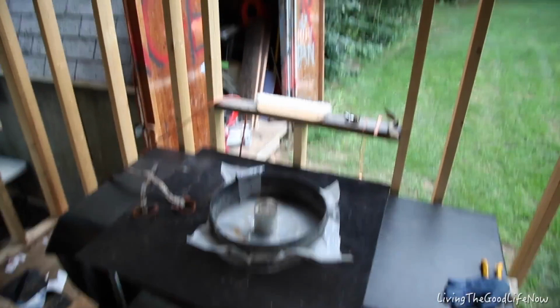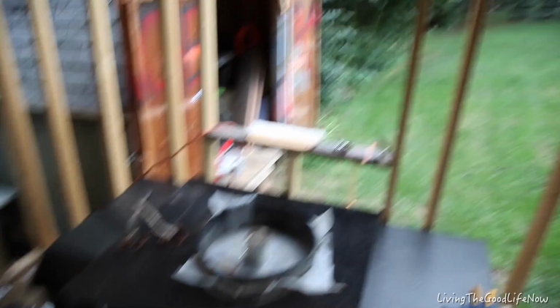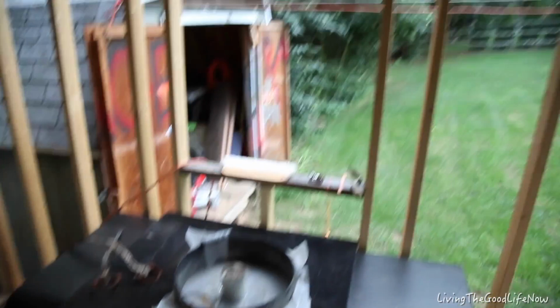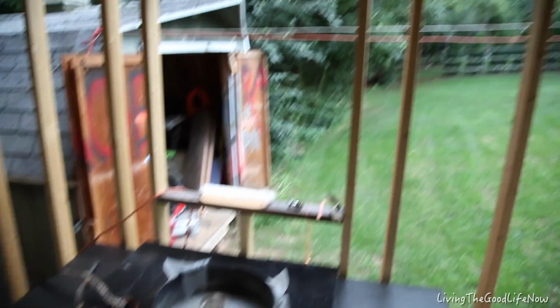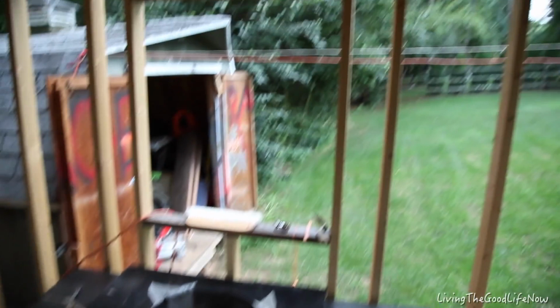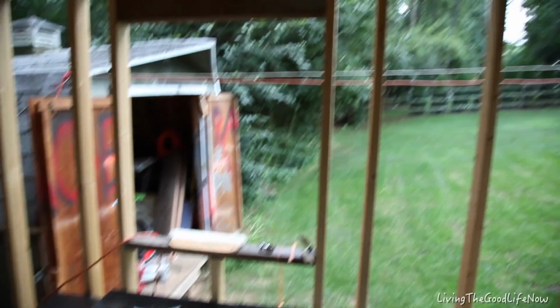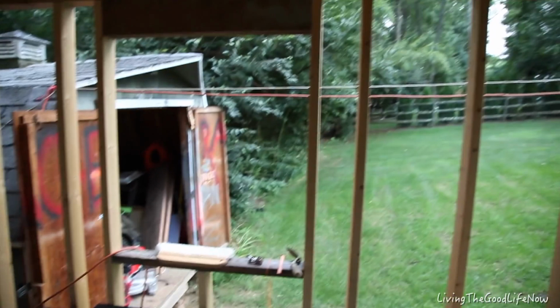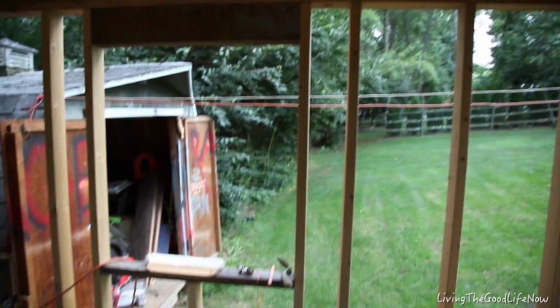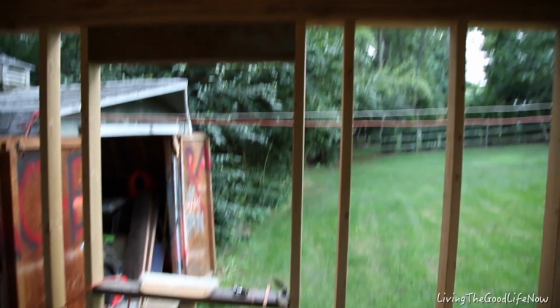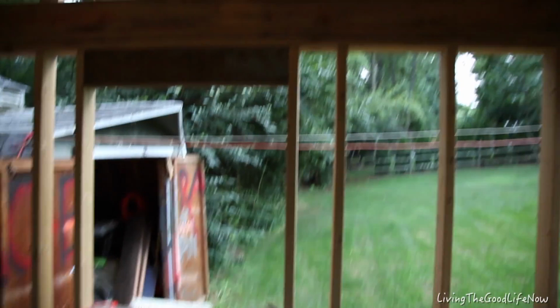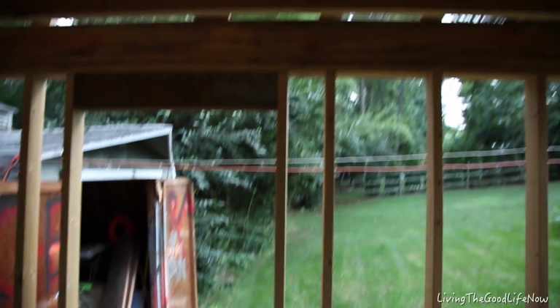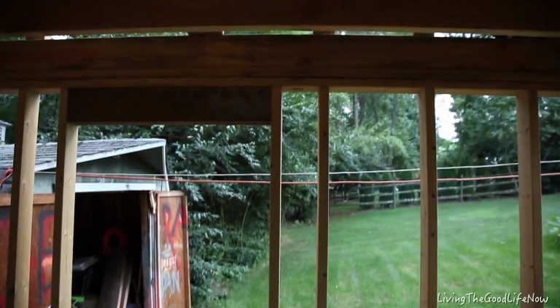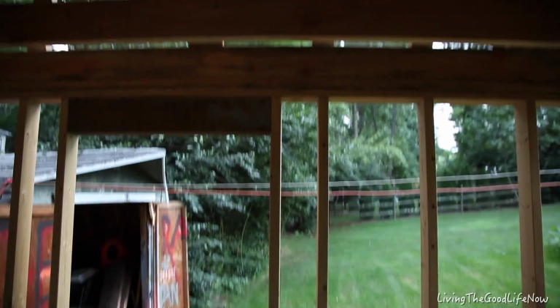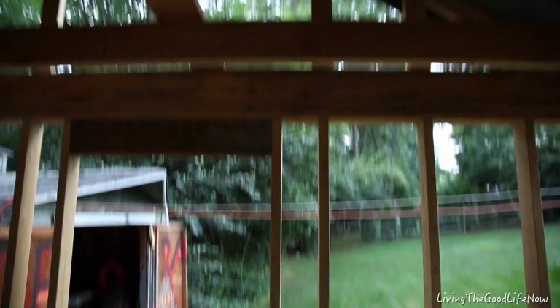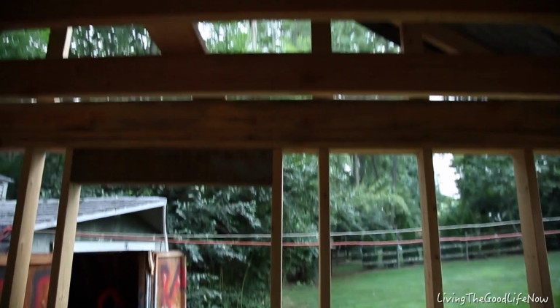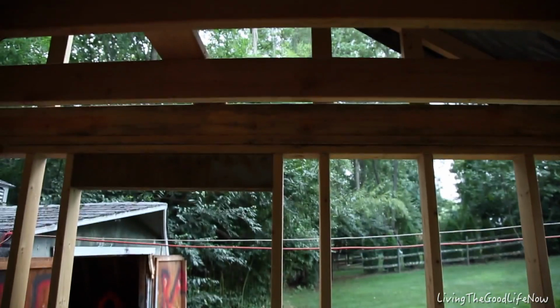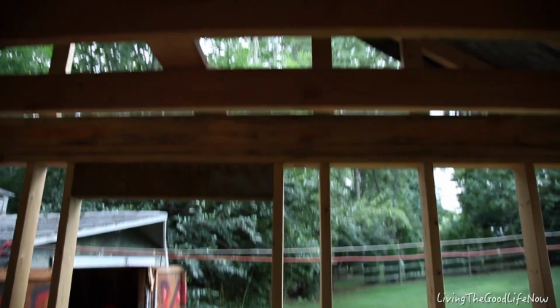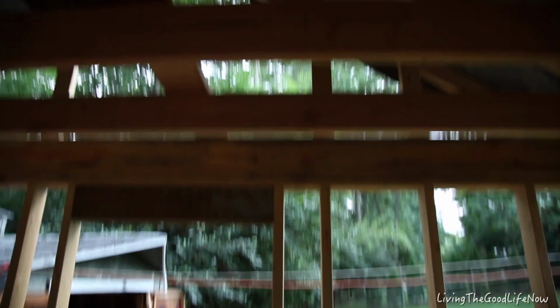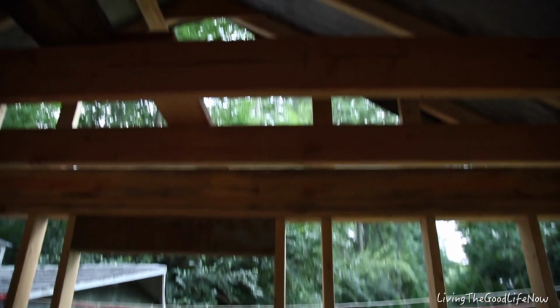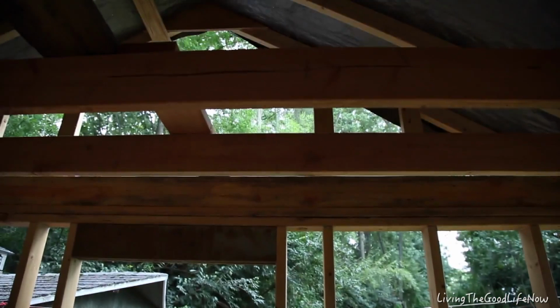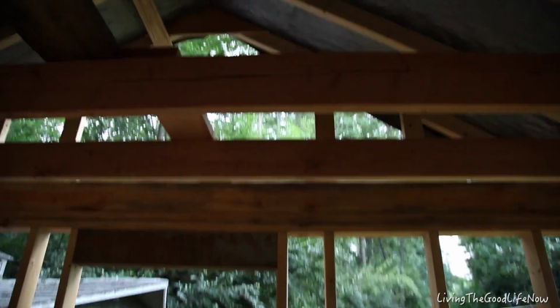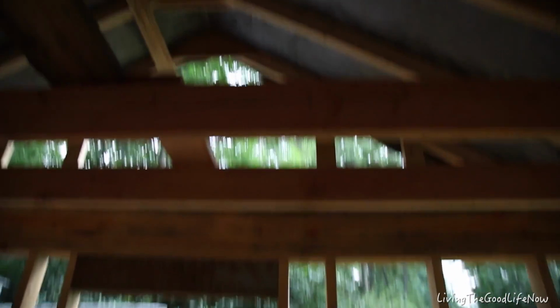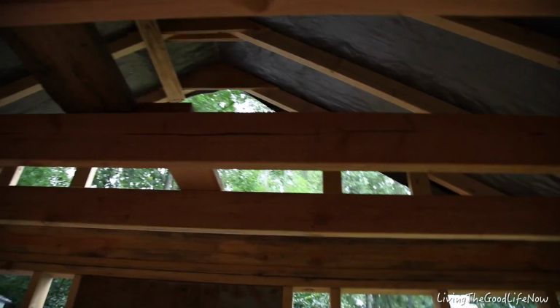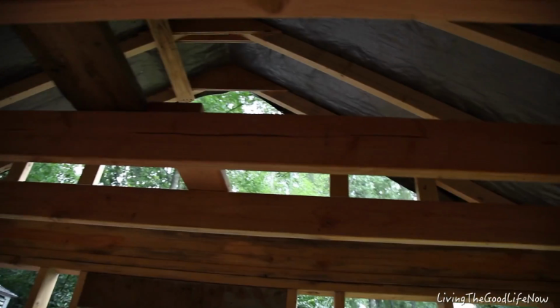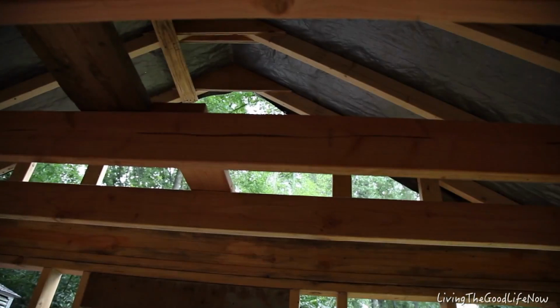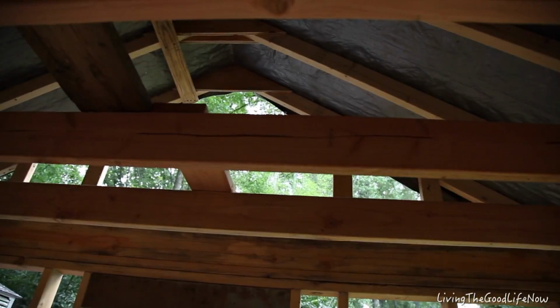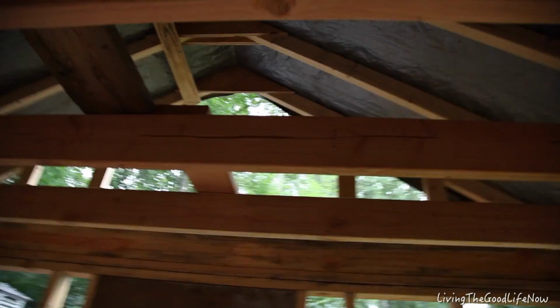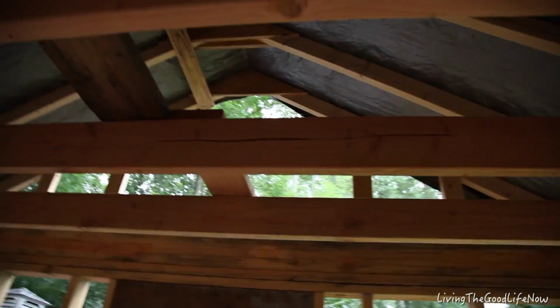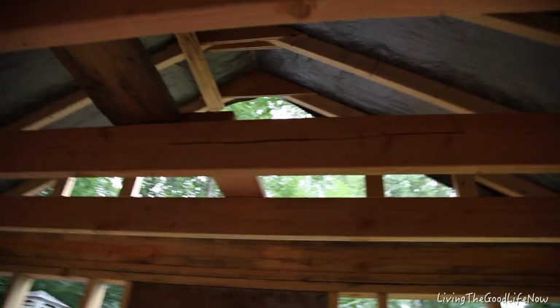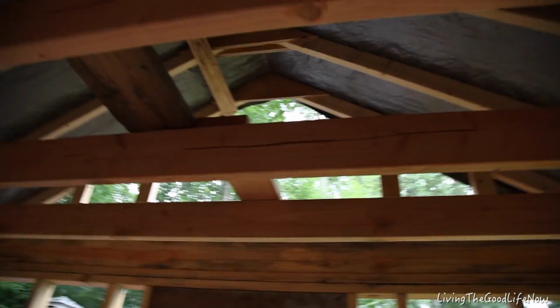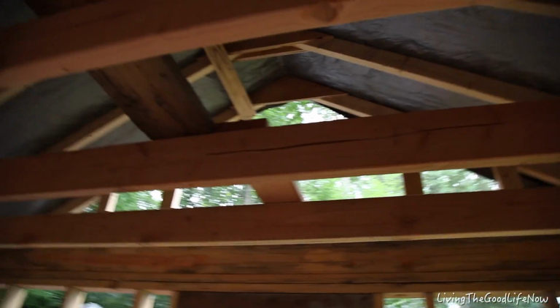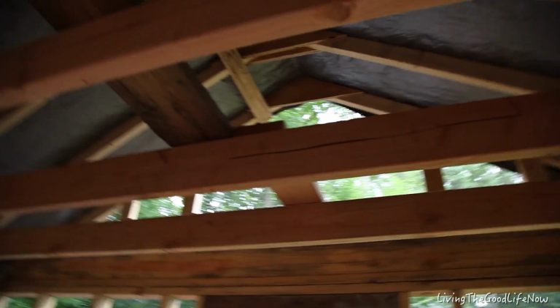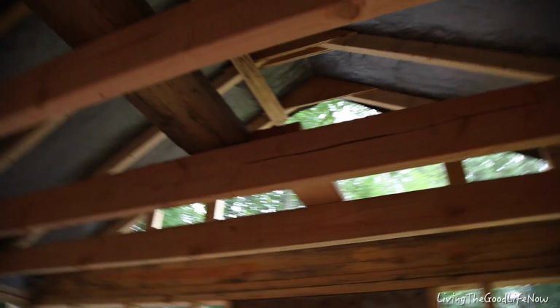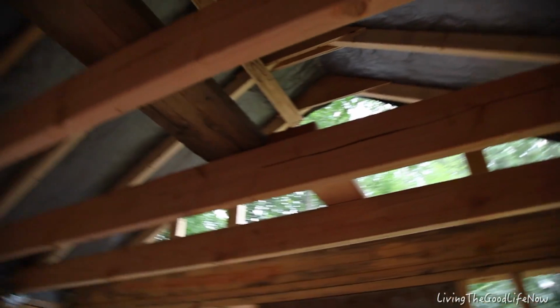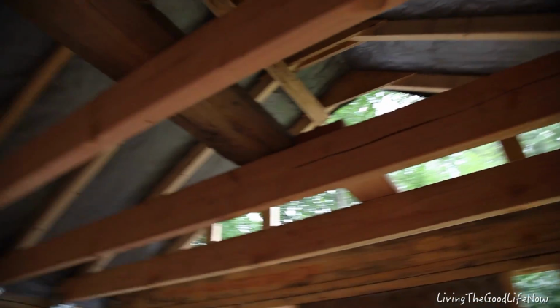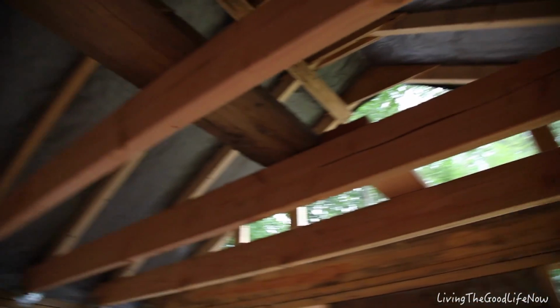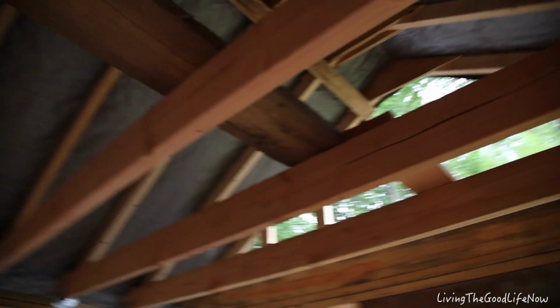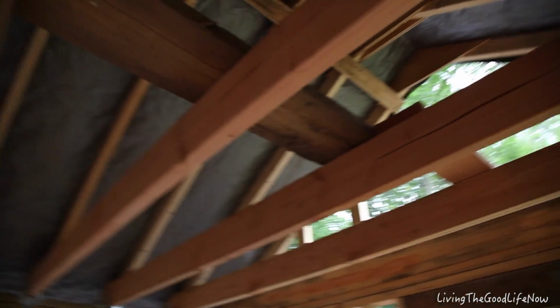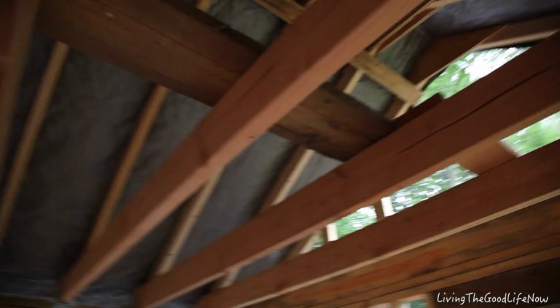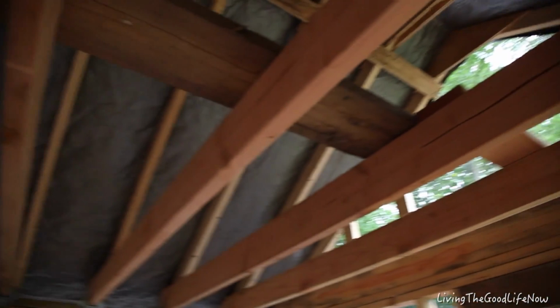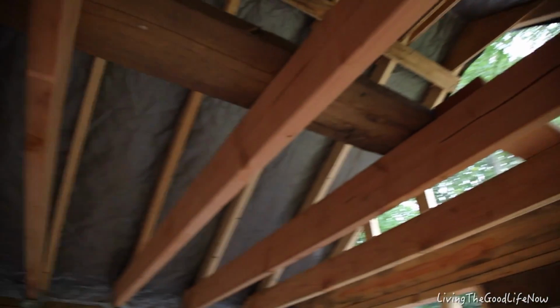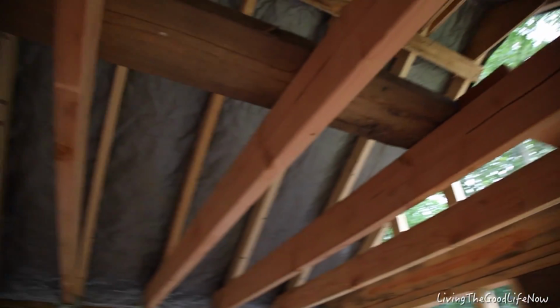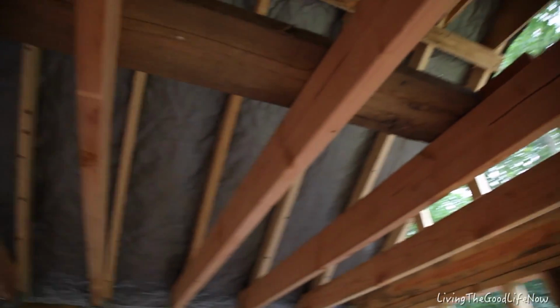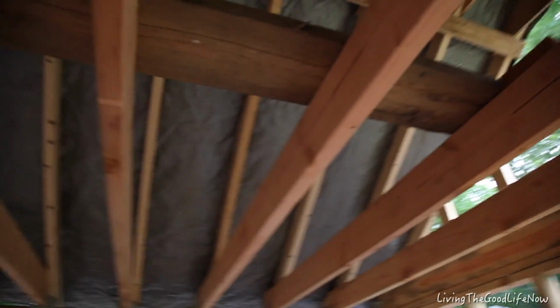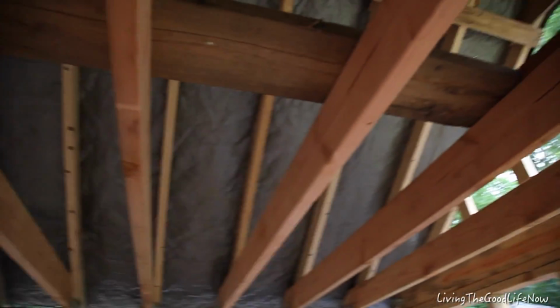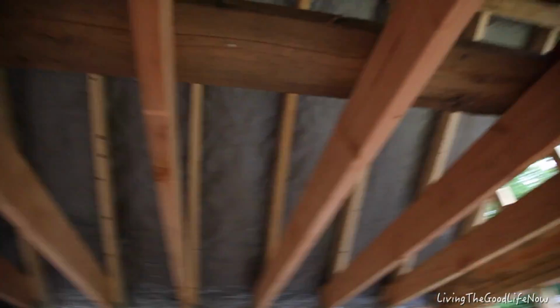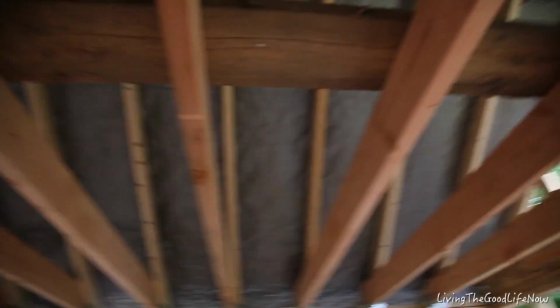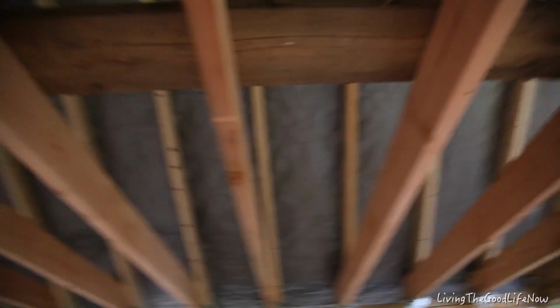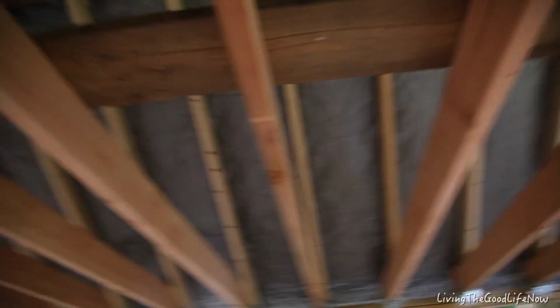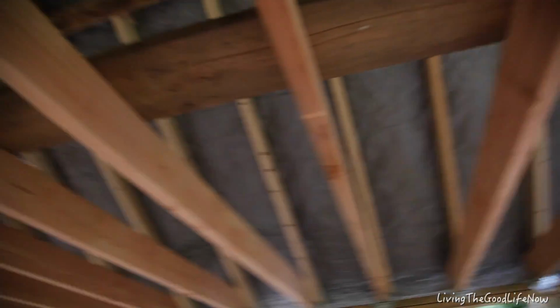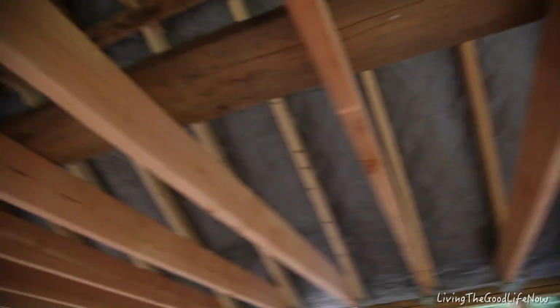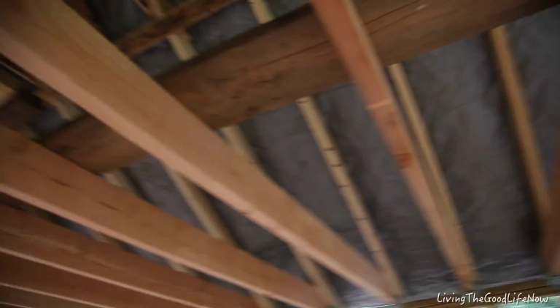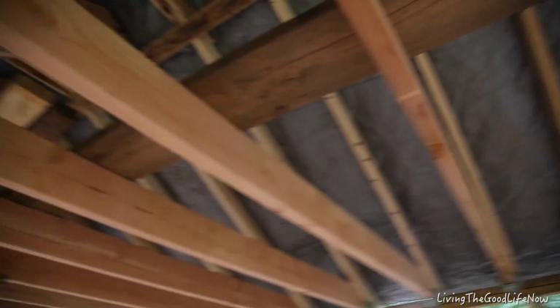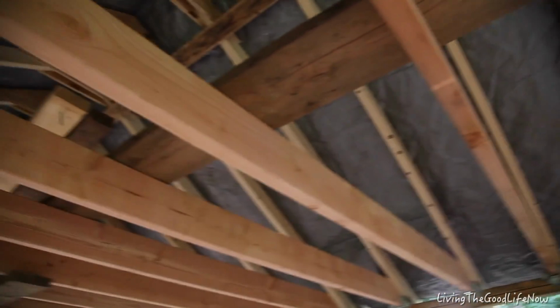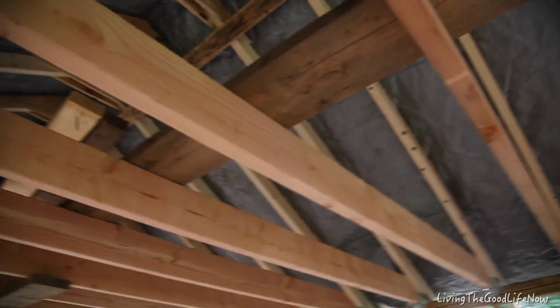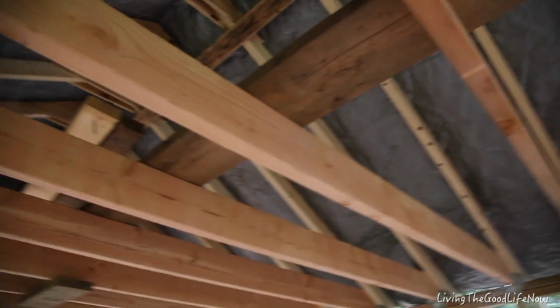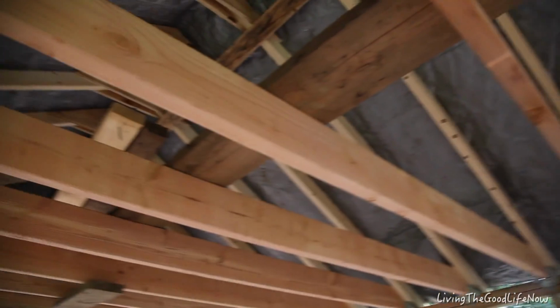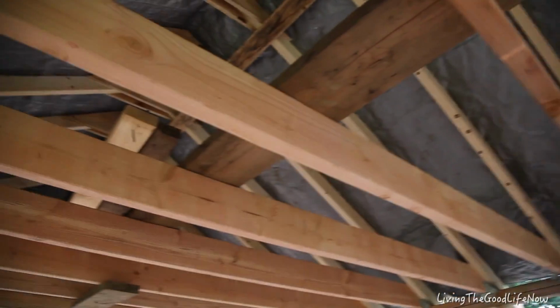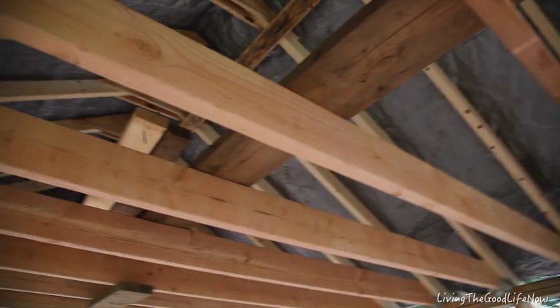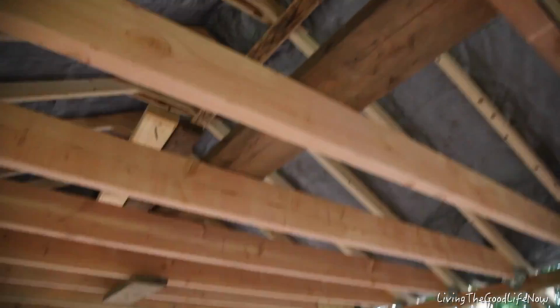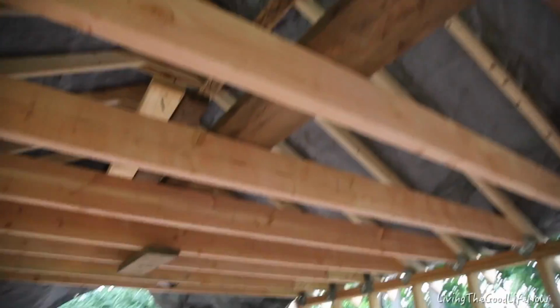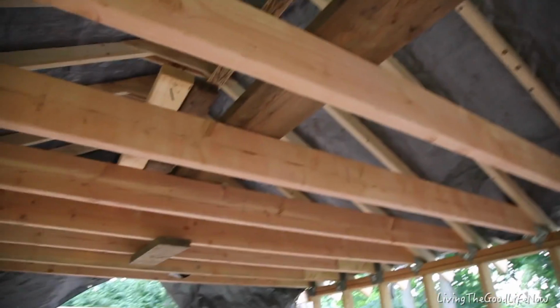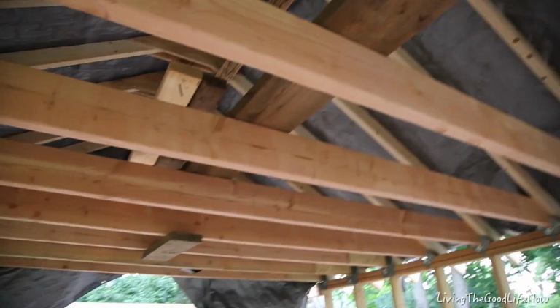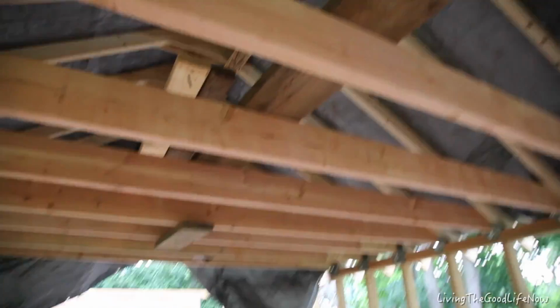Here you can see the progress on my mega shed, which has been taking up most of my time. If you want to see this mega shed build, click on the link here.